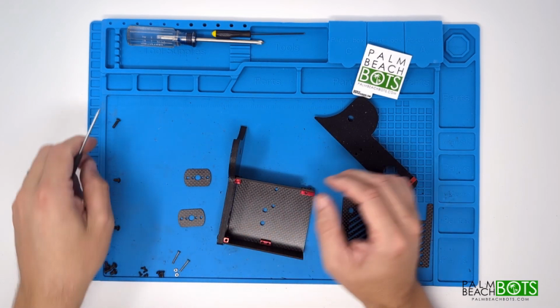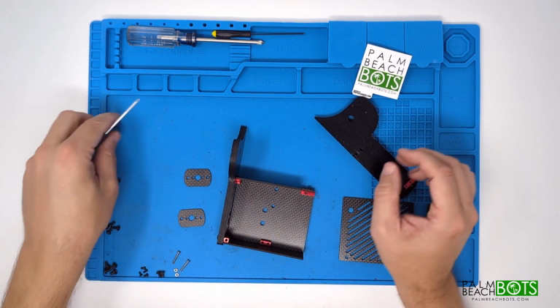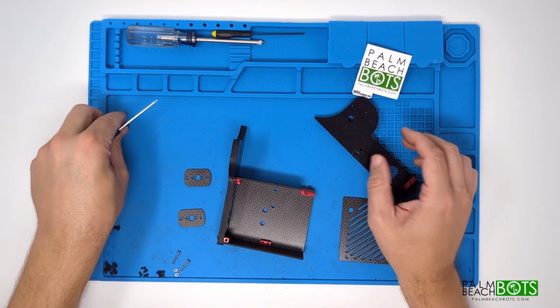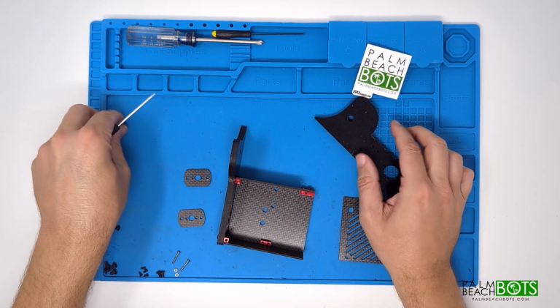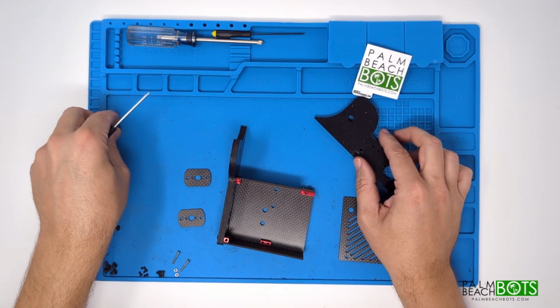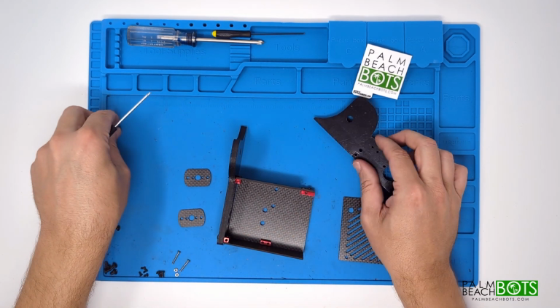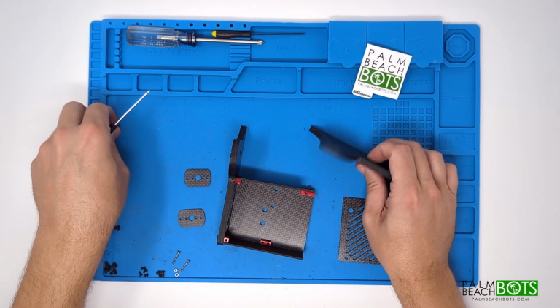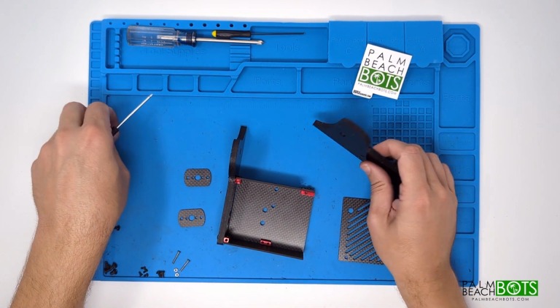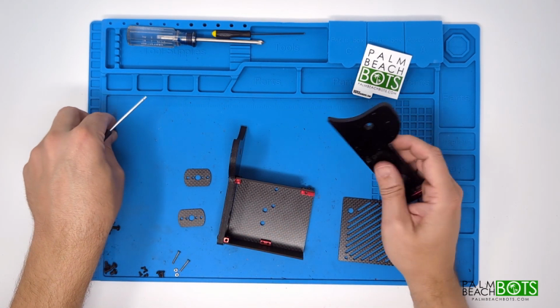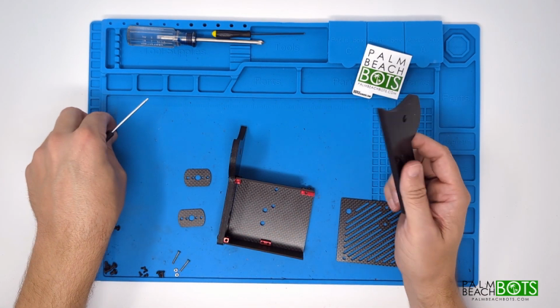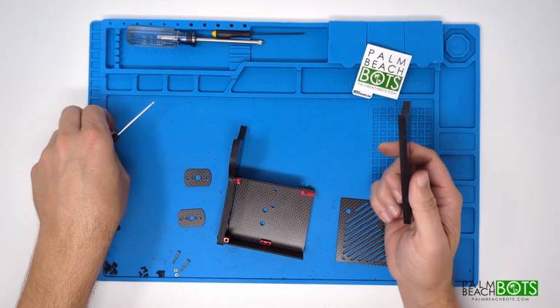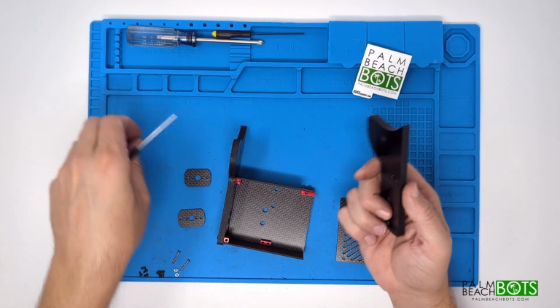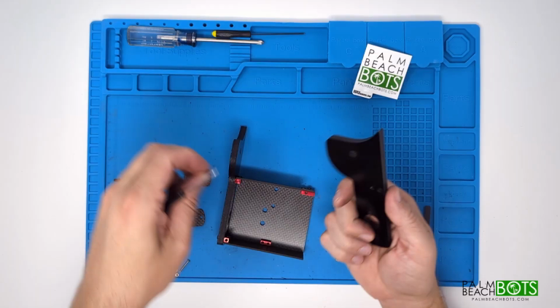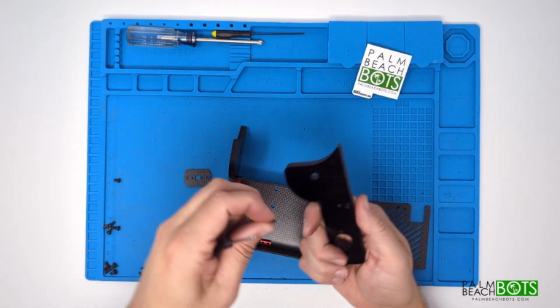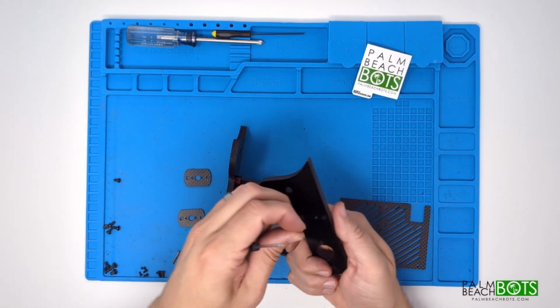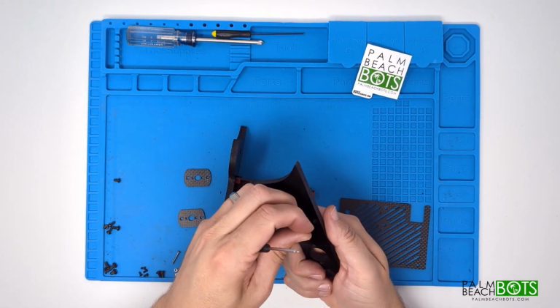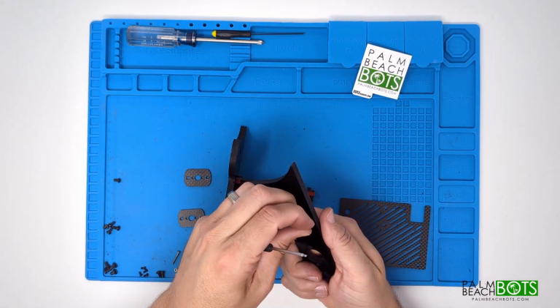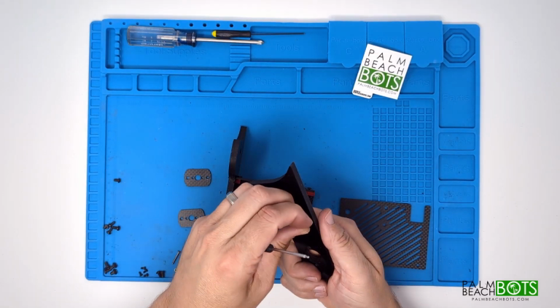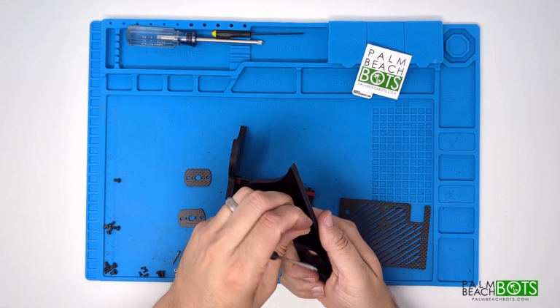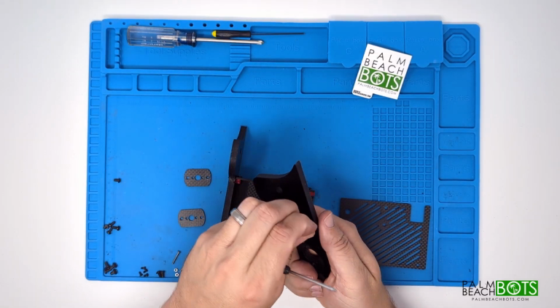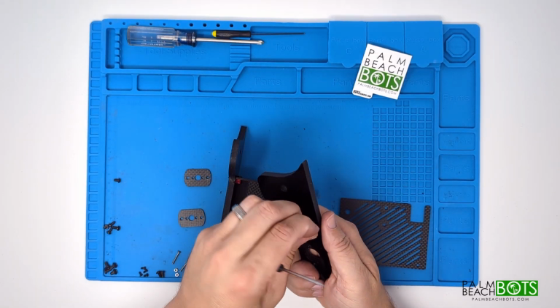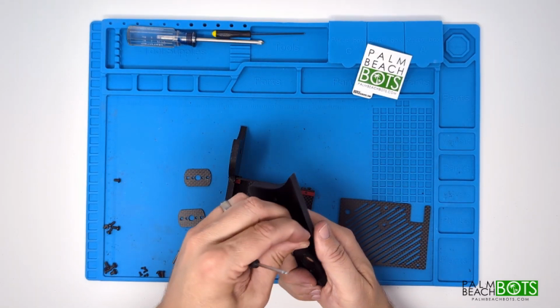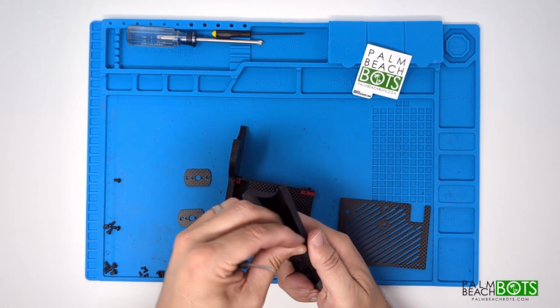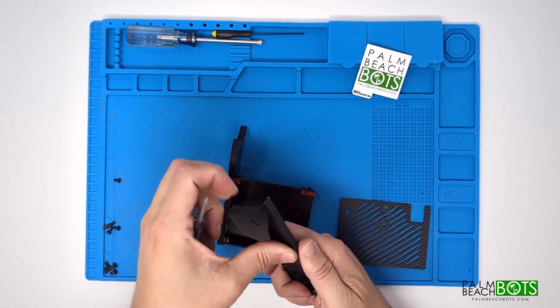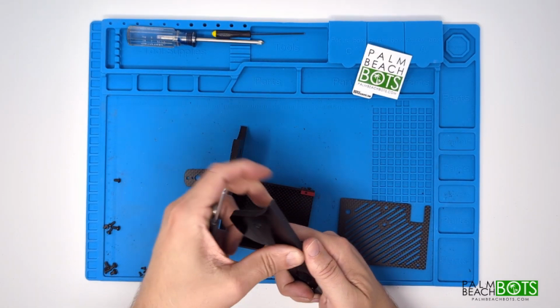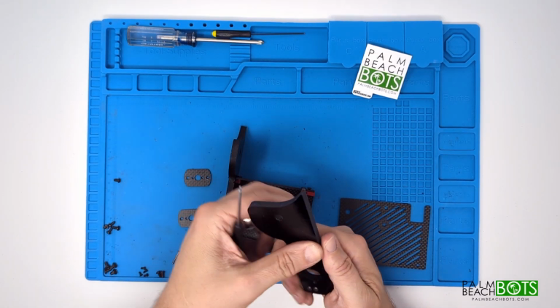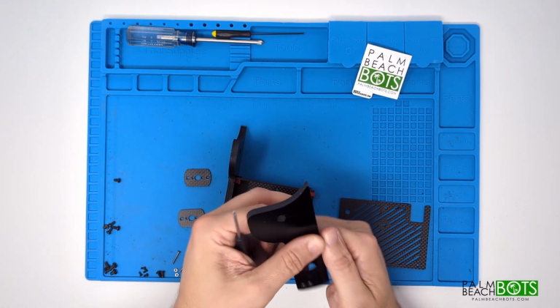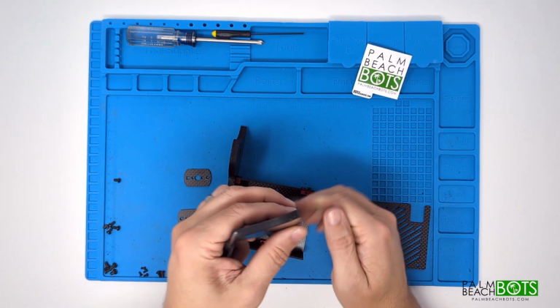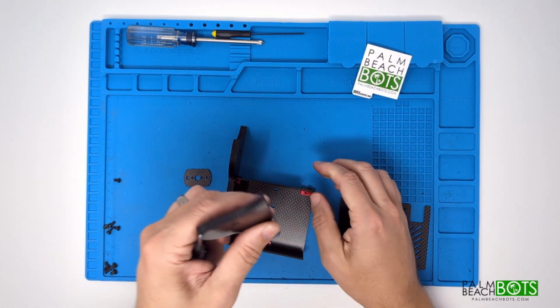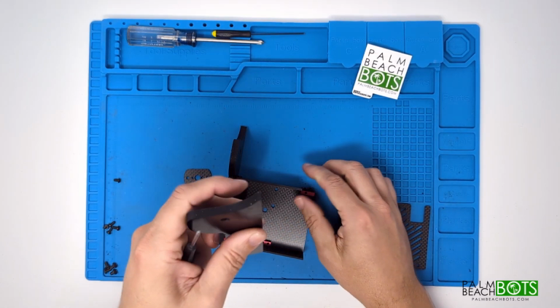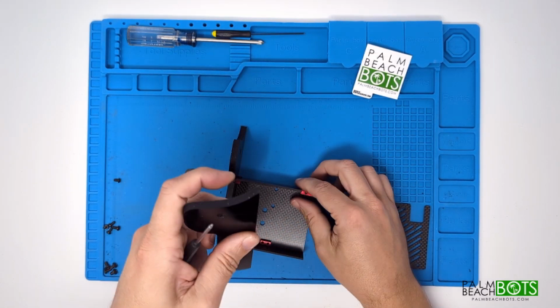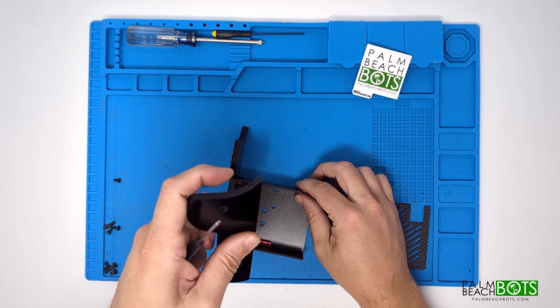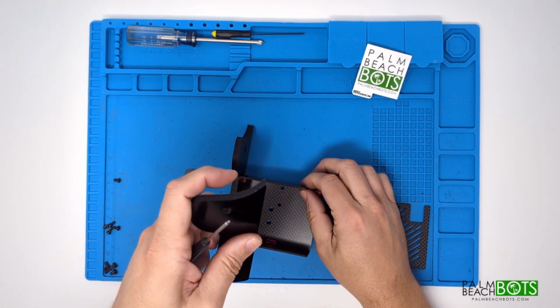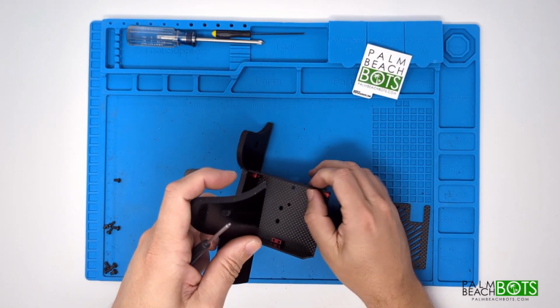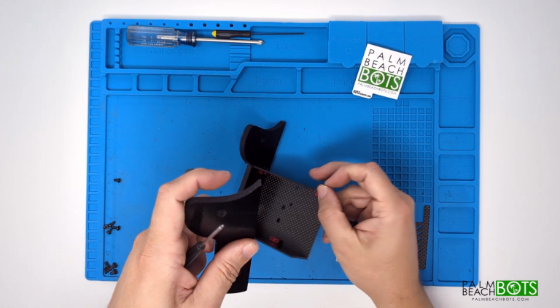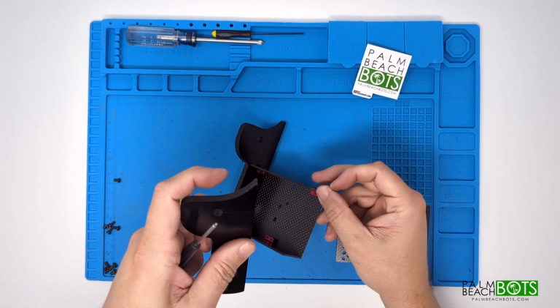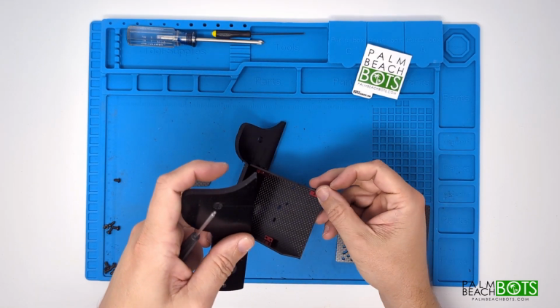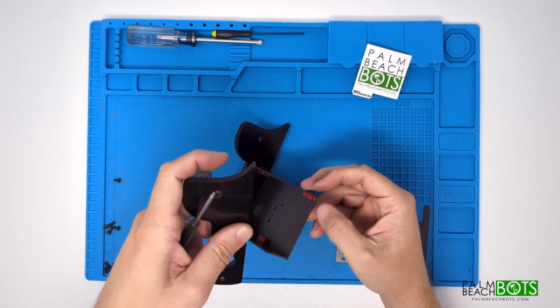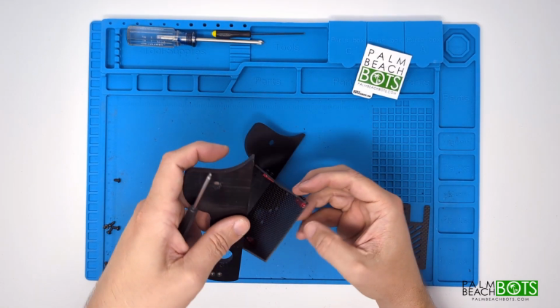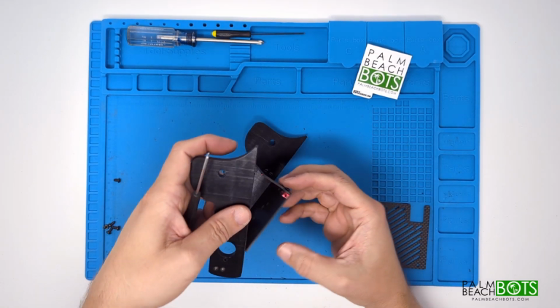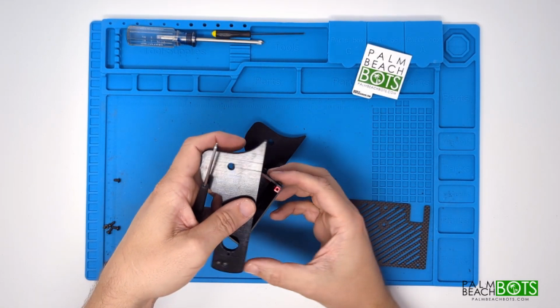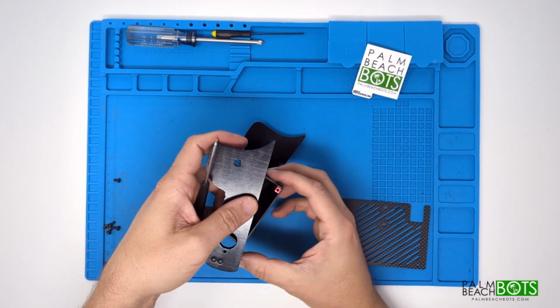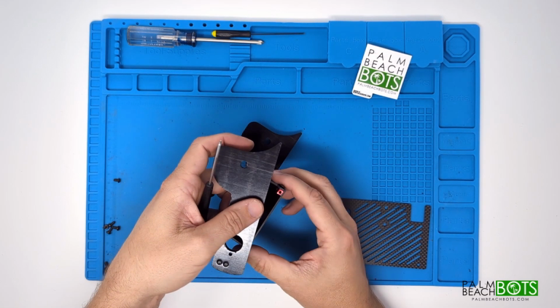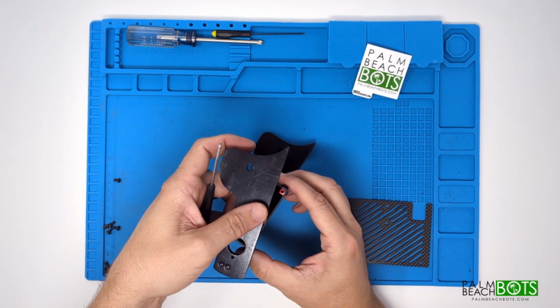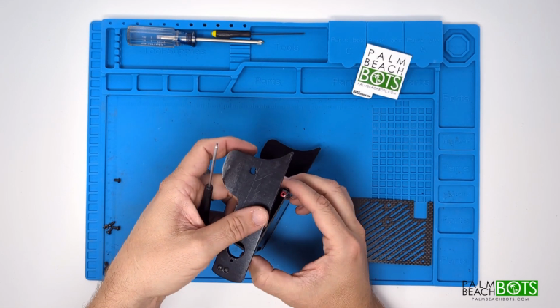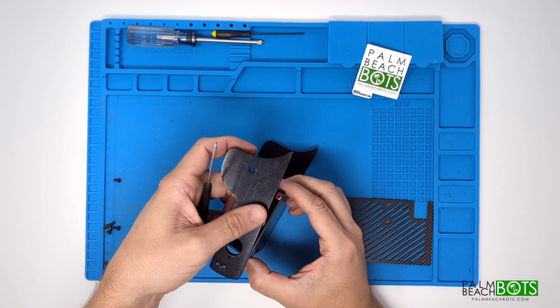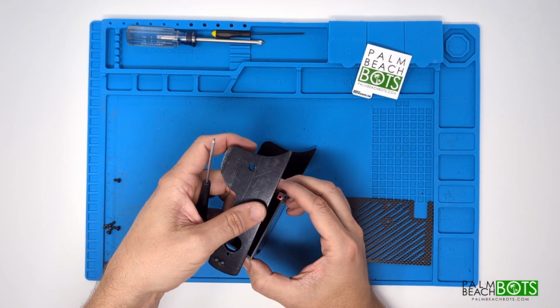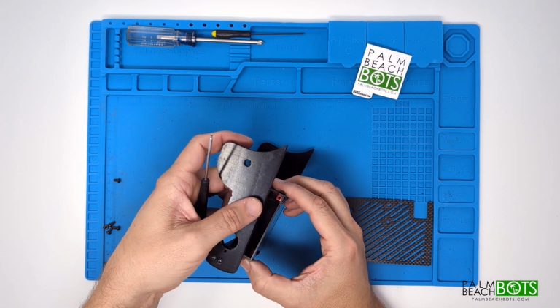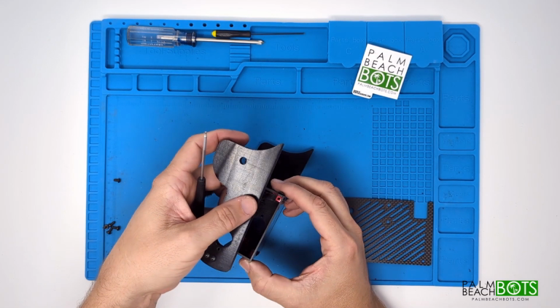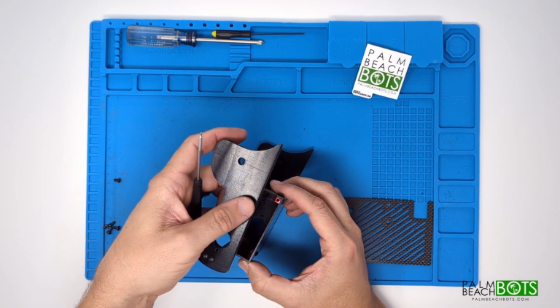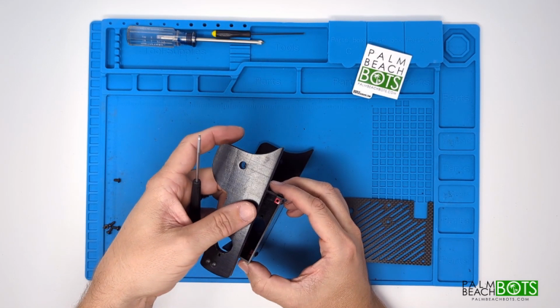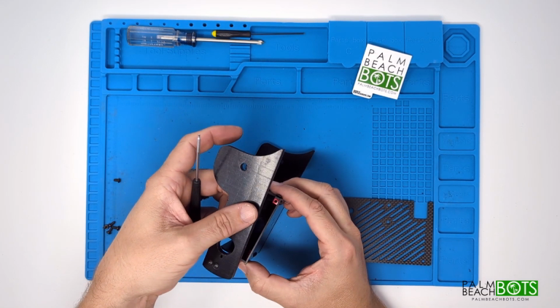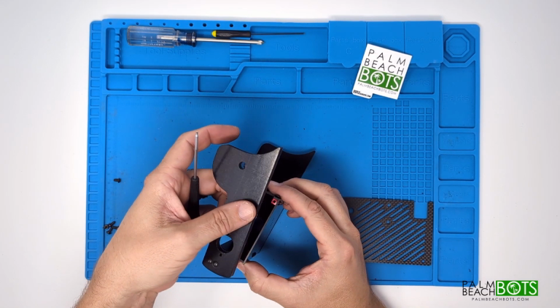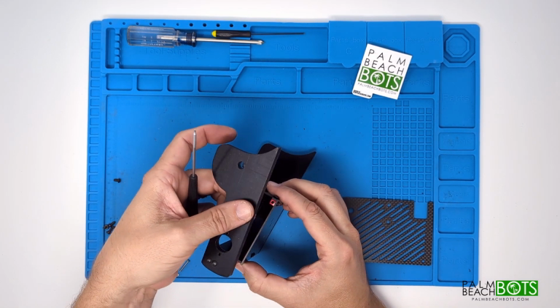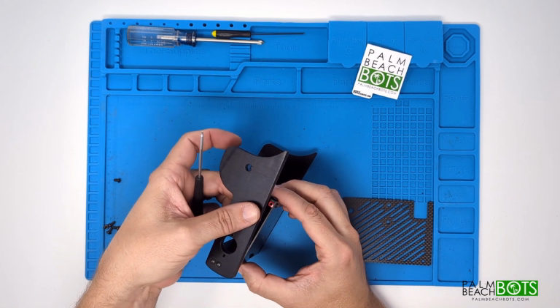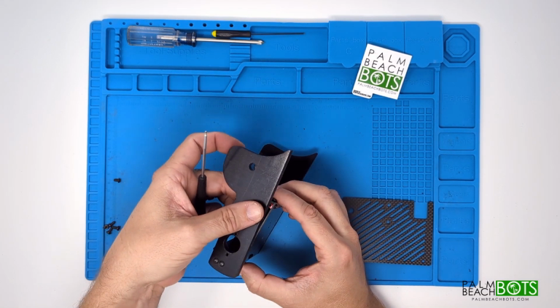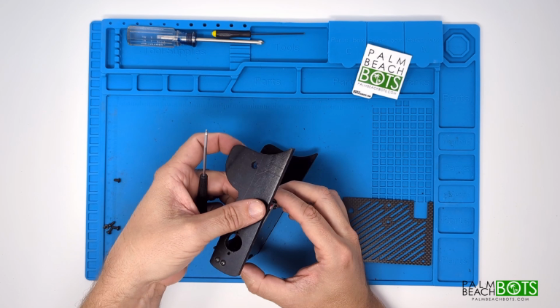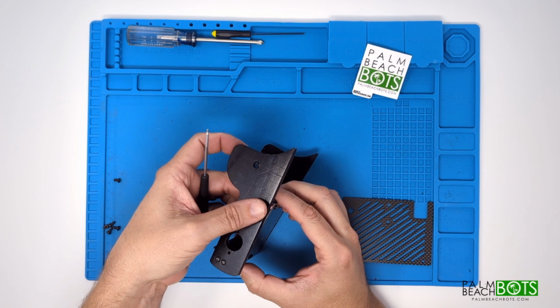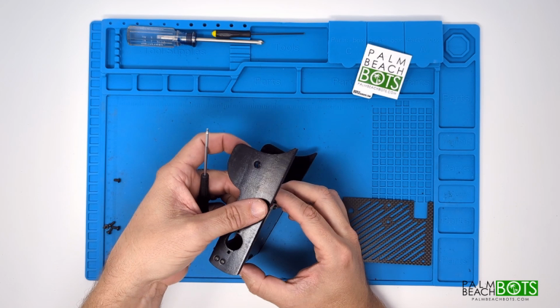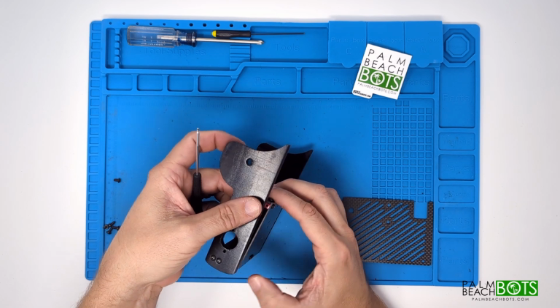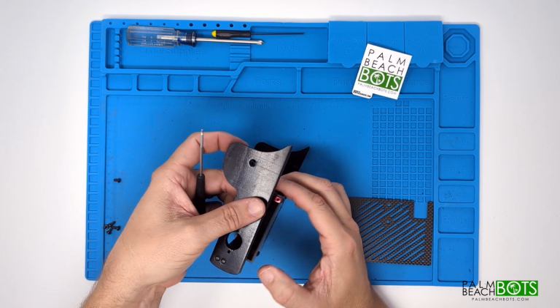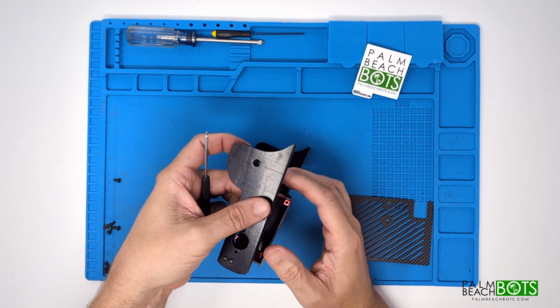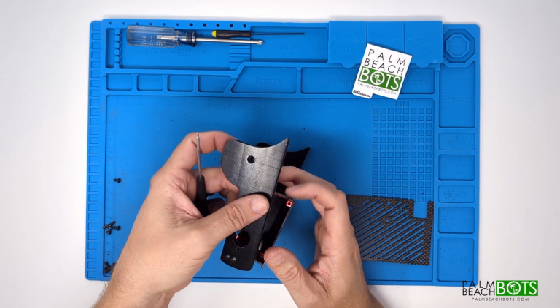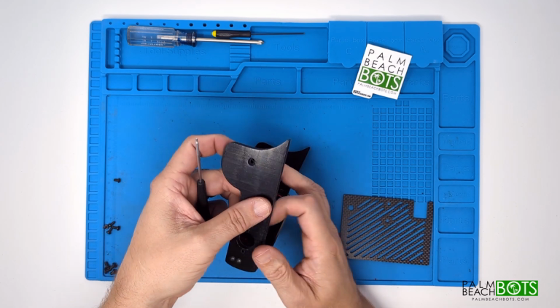And once again, make sure you leave everything loose here. We'll tighten everything down once we have the lid on and have it positioned the way we want it.